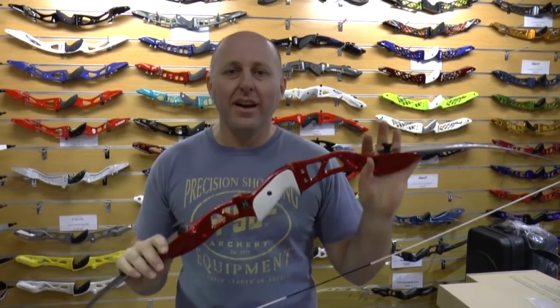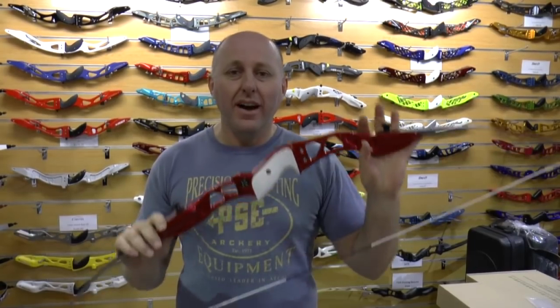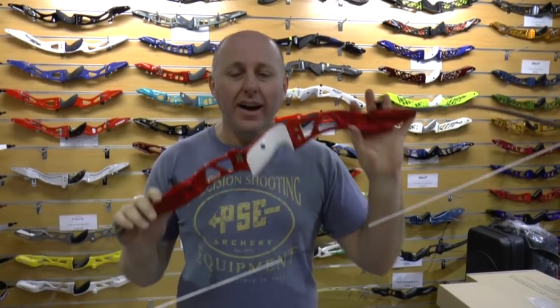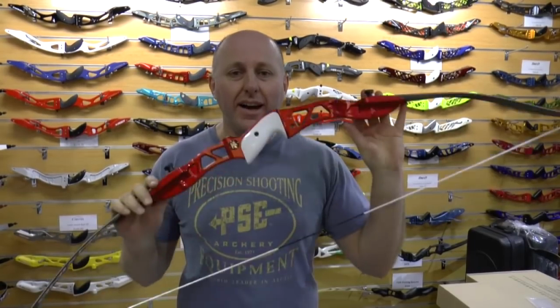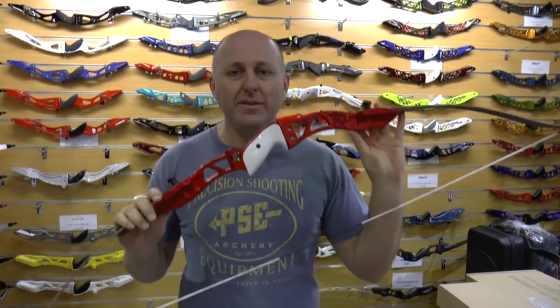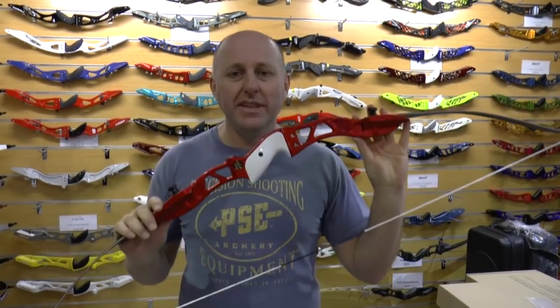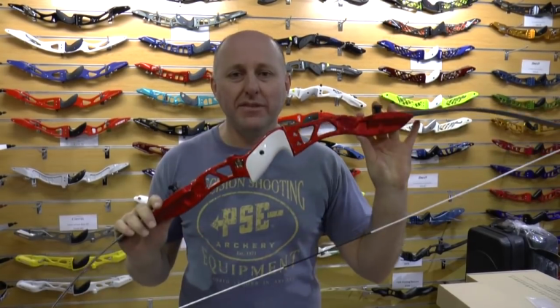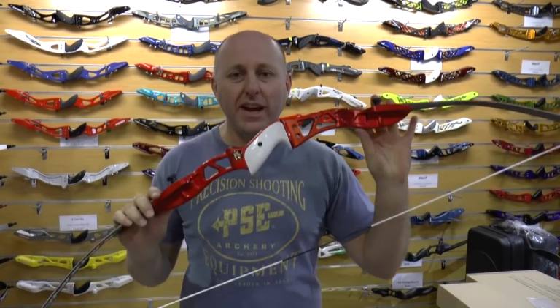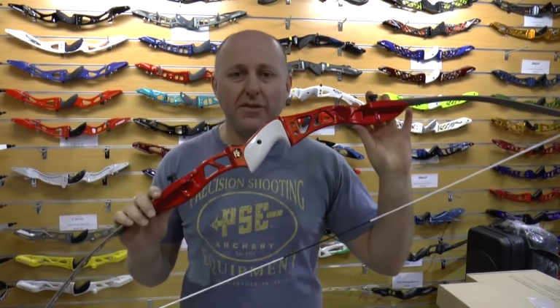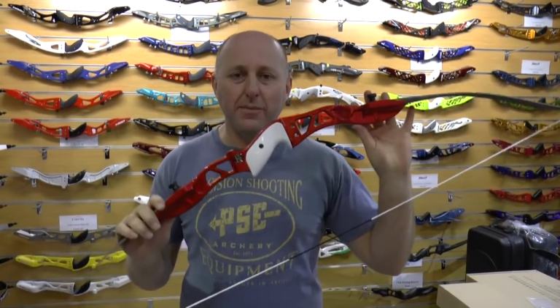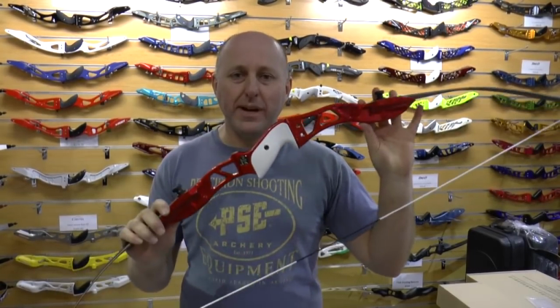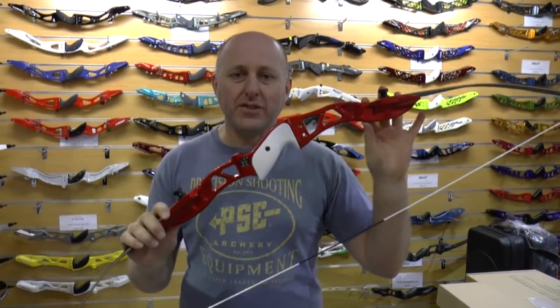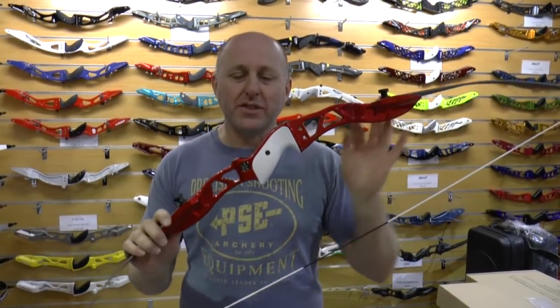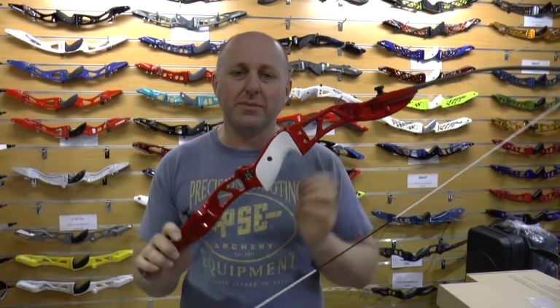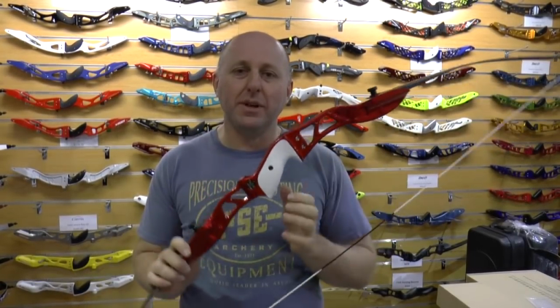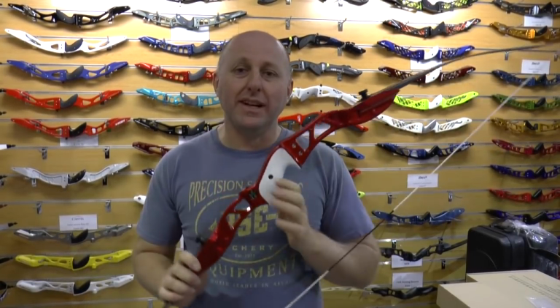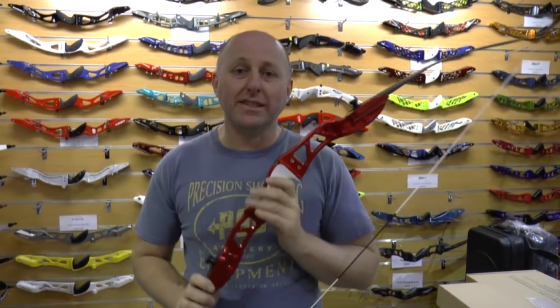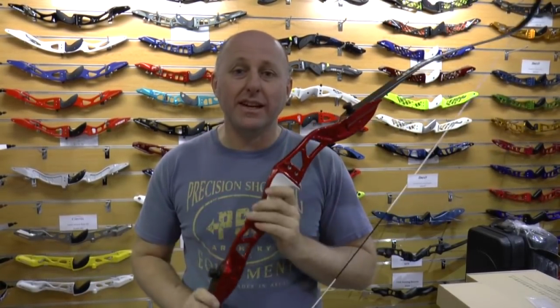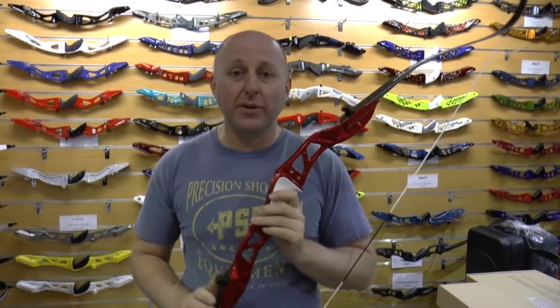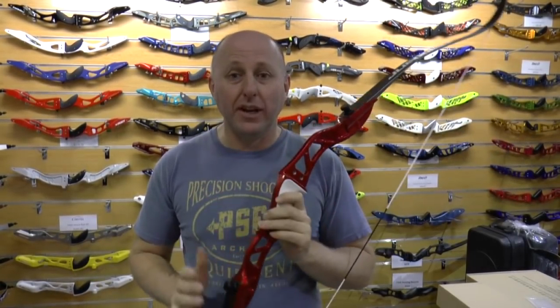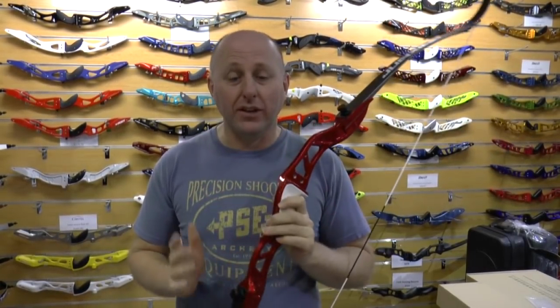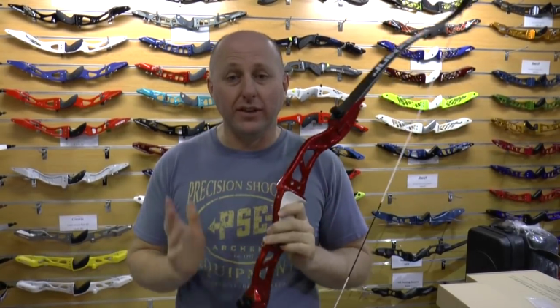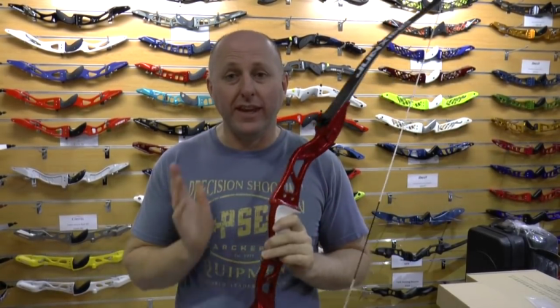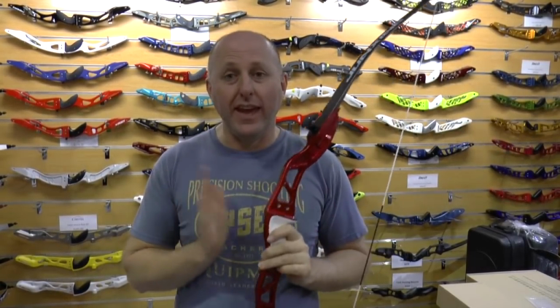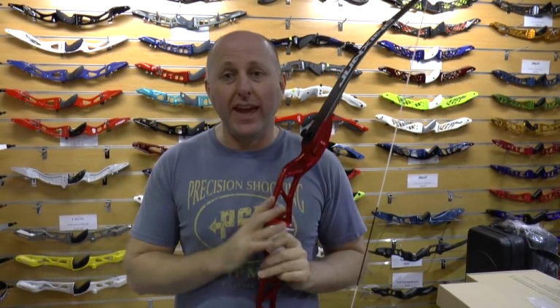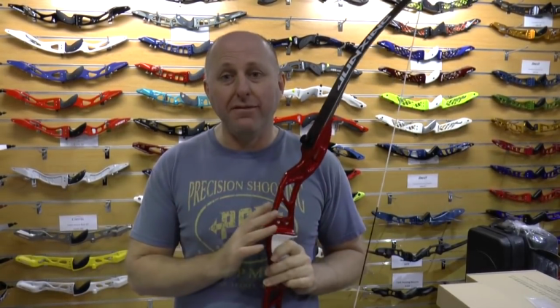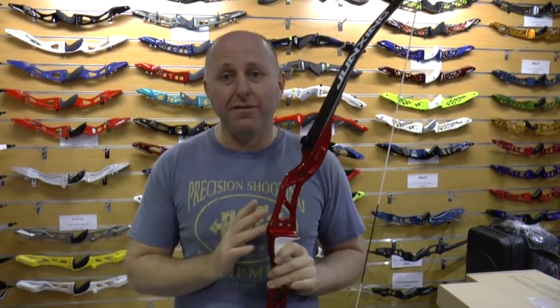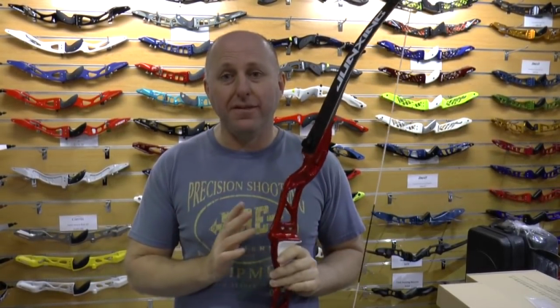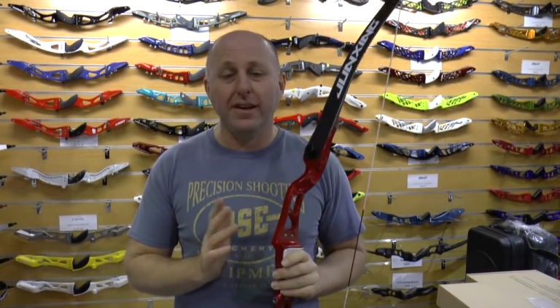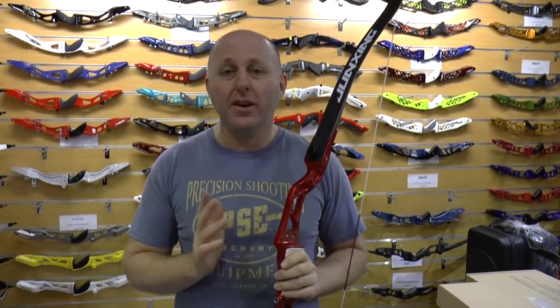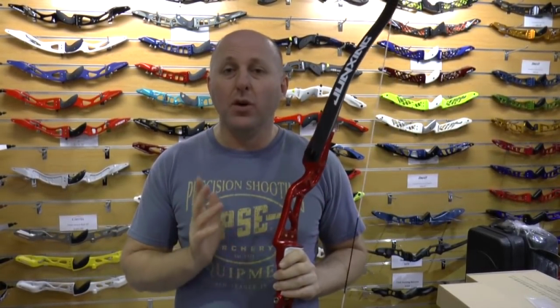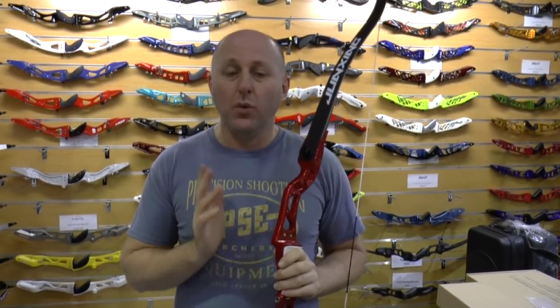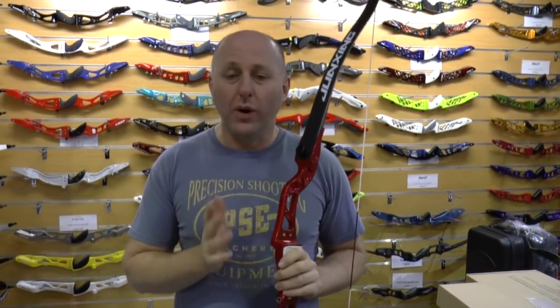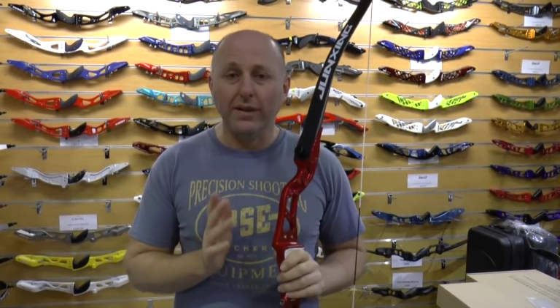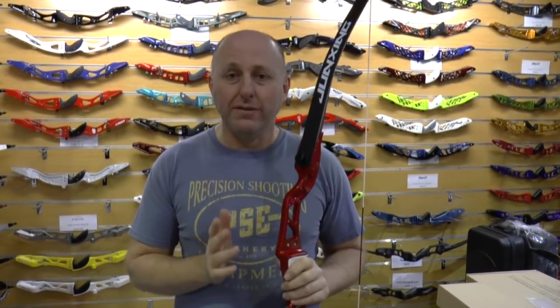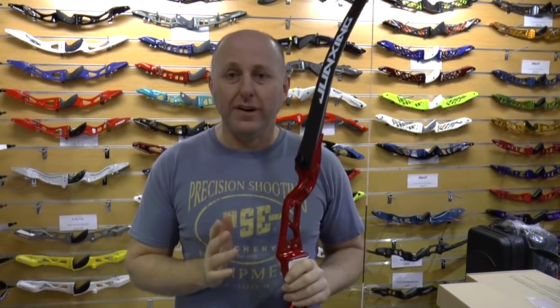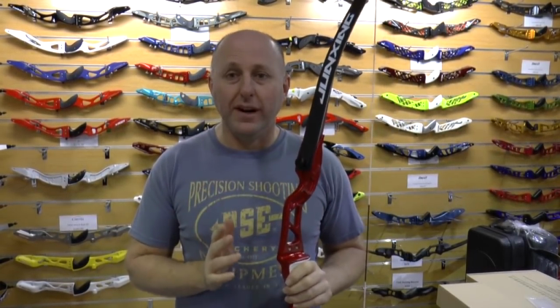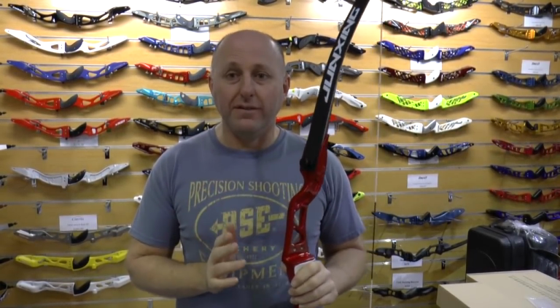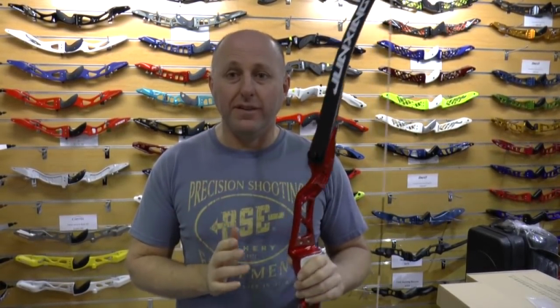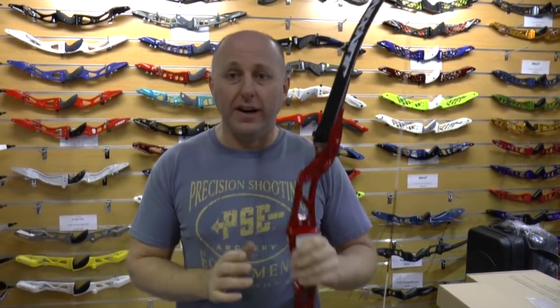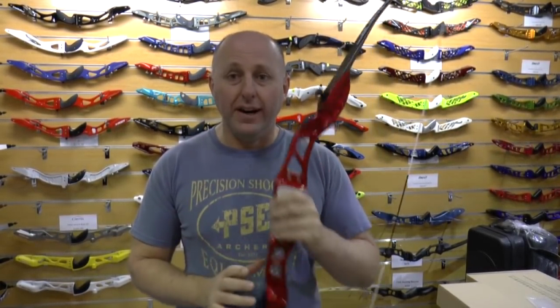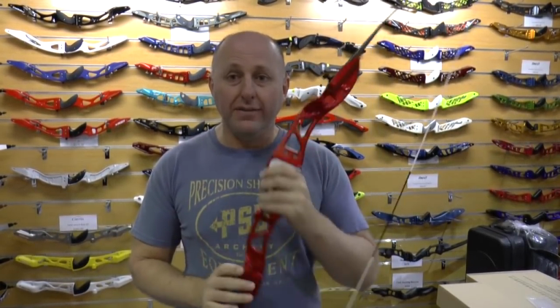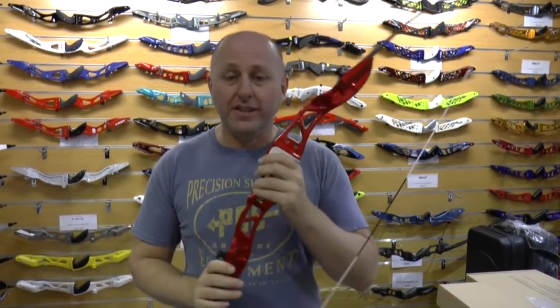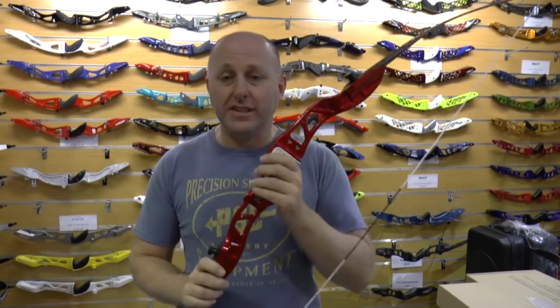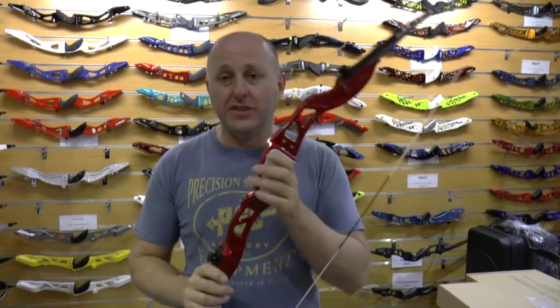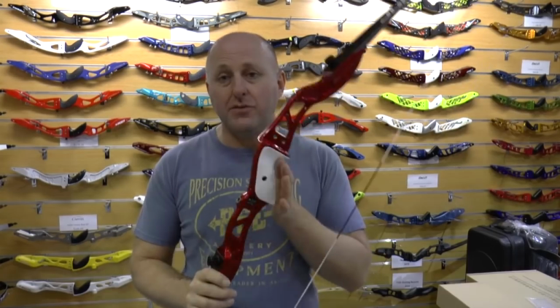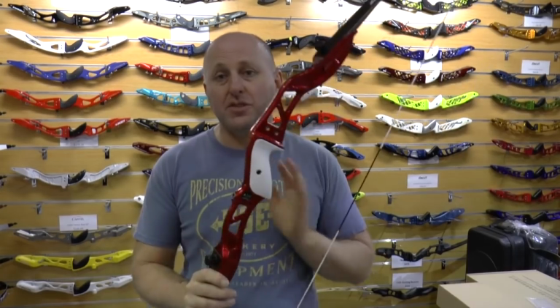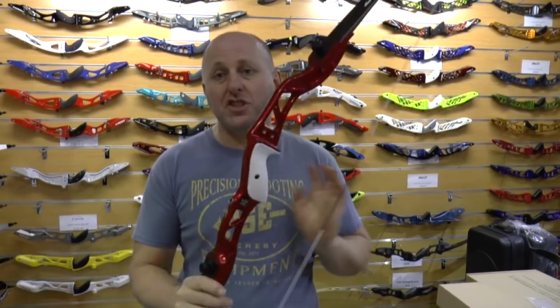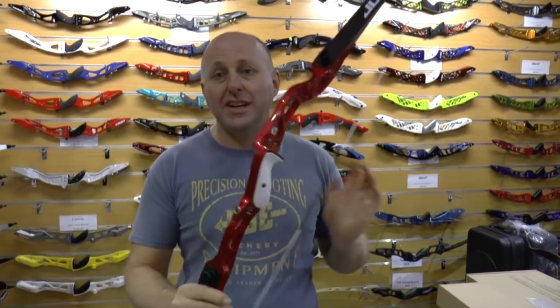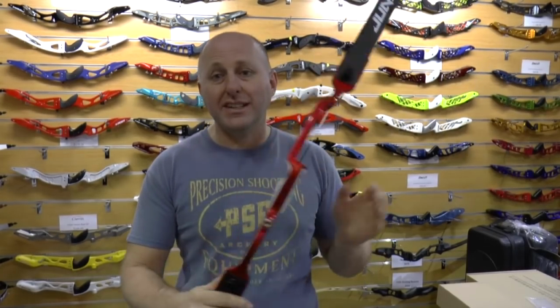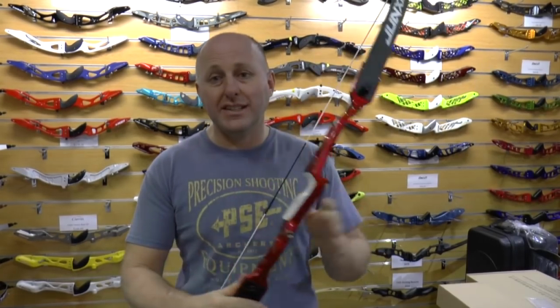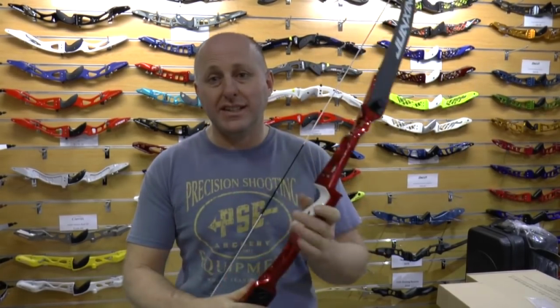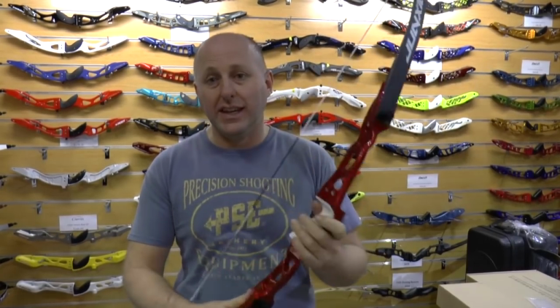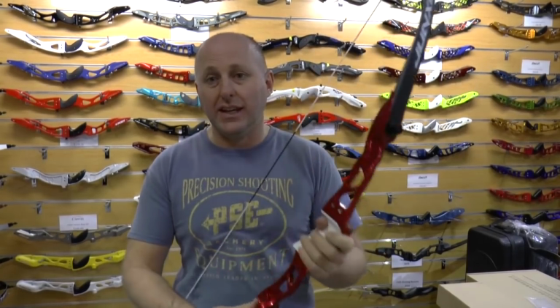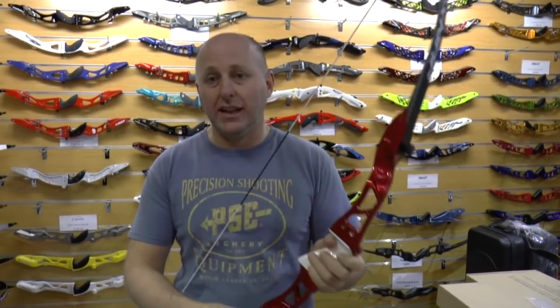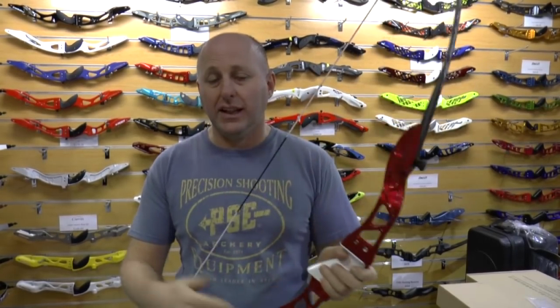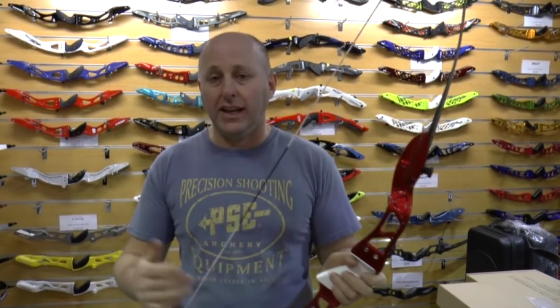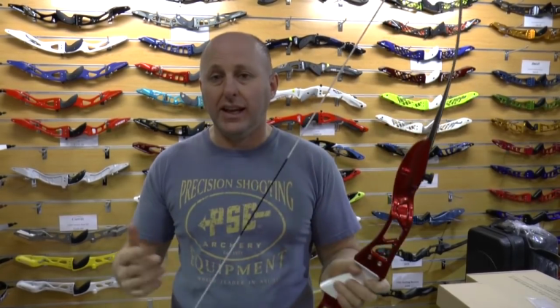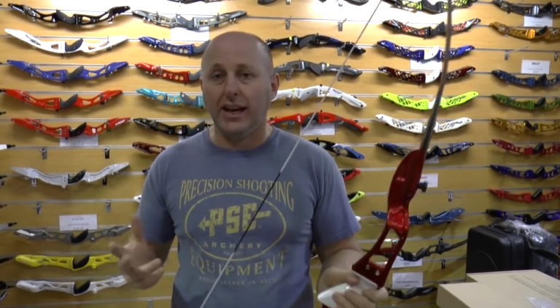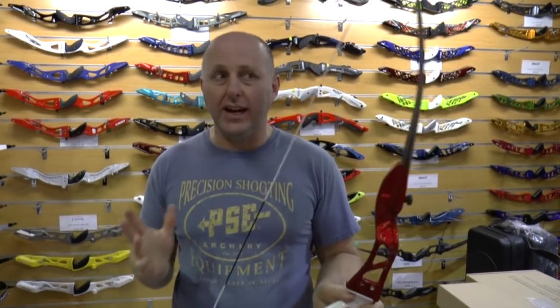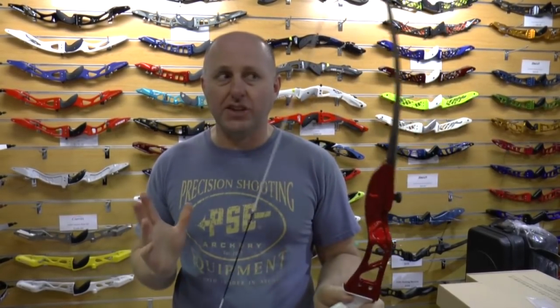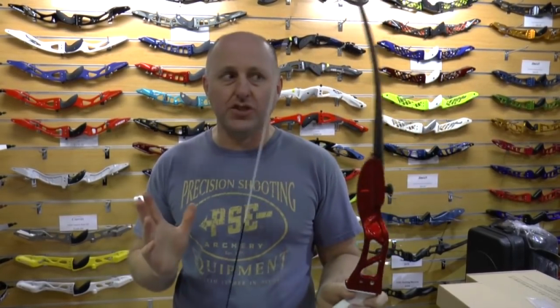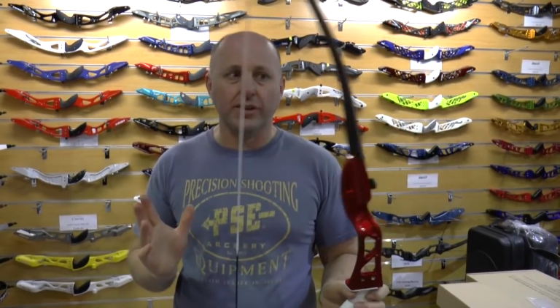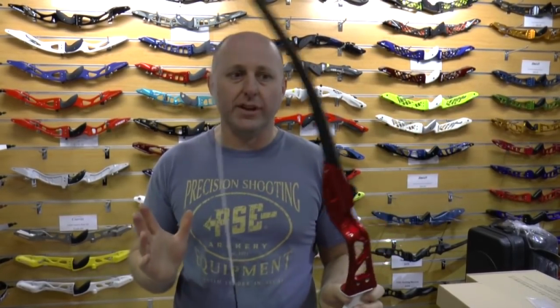Hi, I'm Stephen Hand from Archery Supplies. Today we're going to look at the F155, this is from Jiangxing Archery.